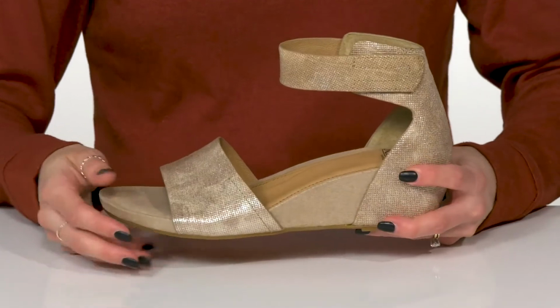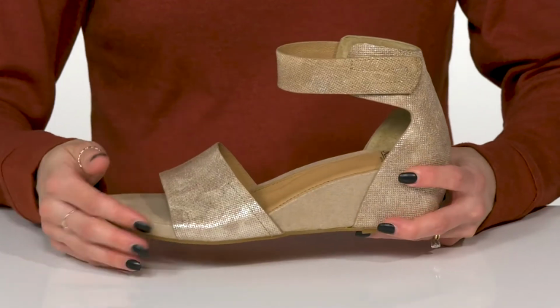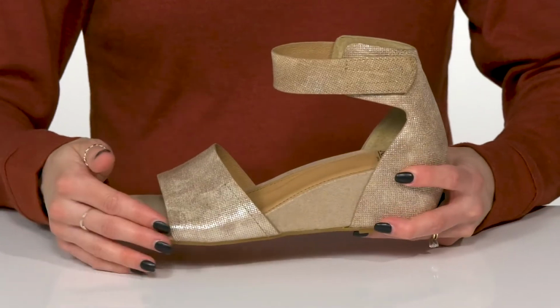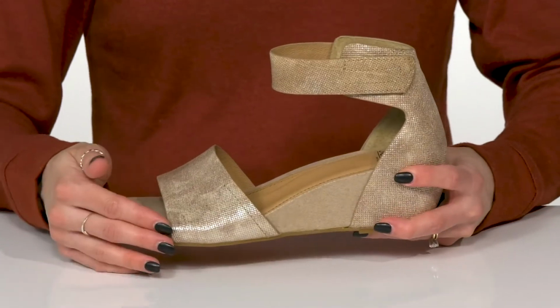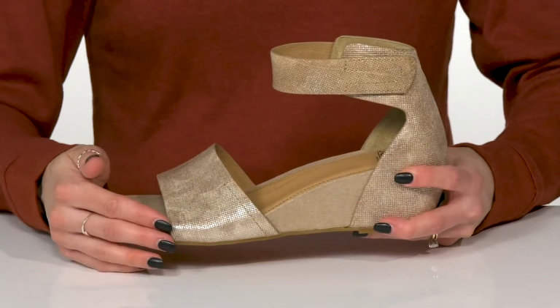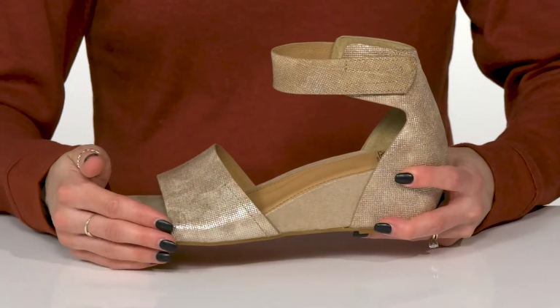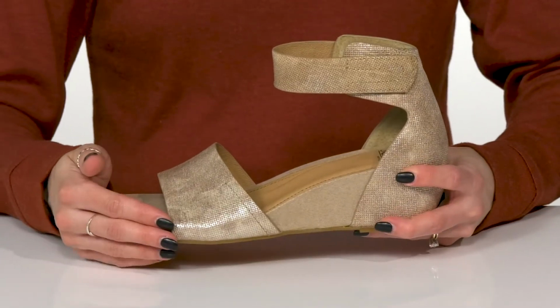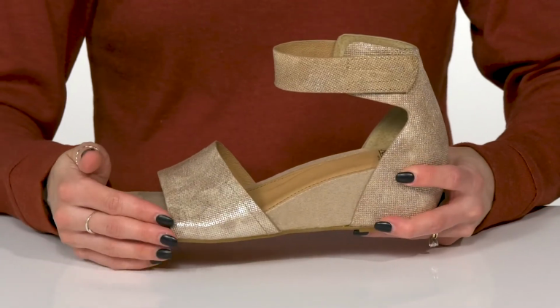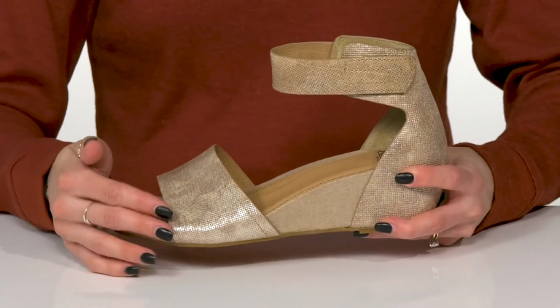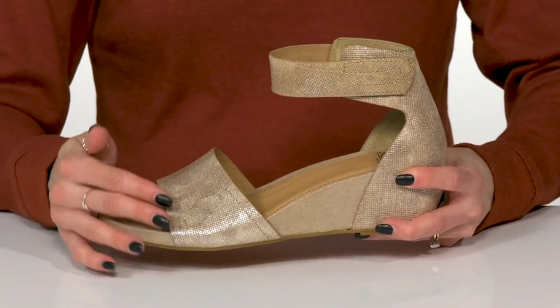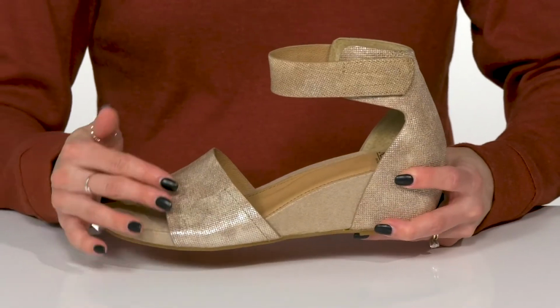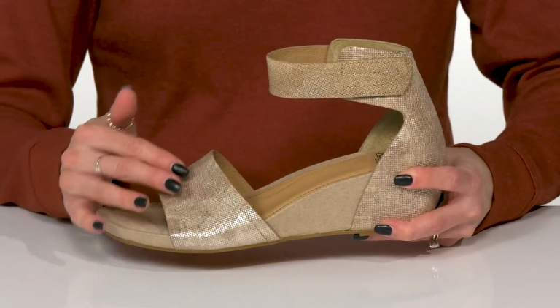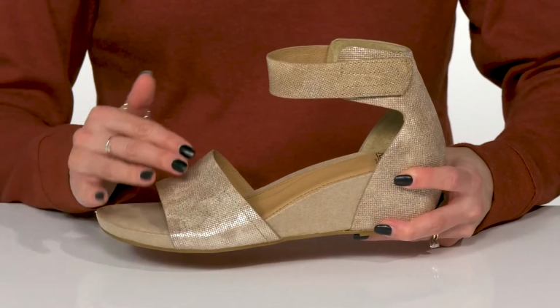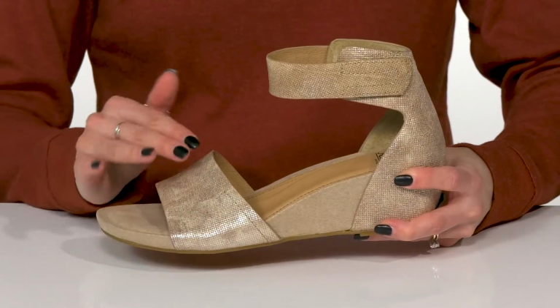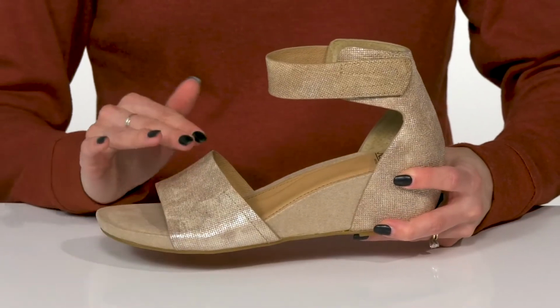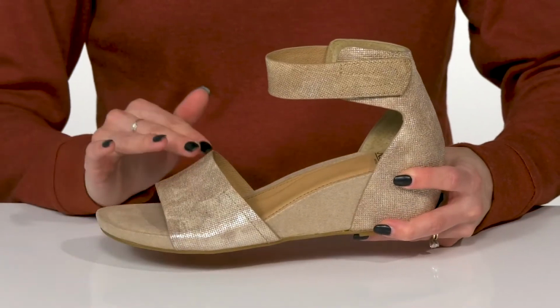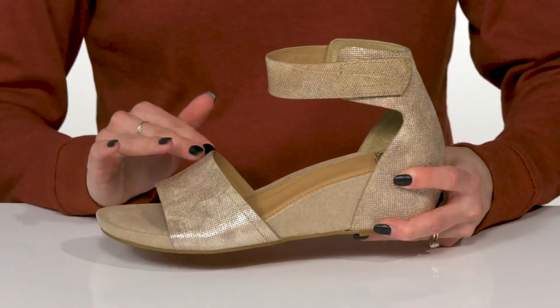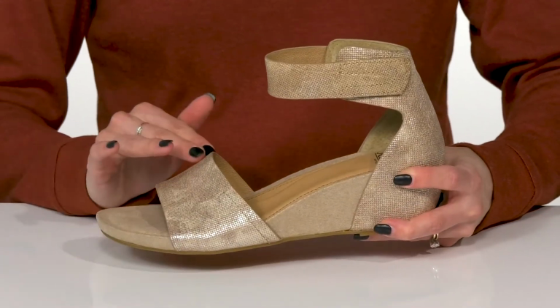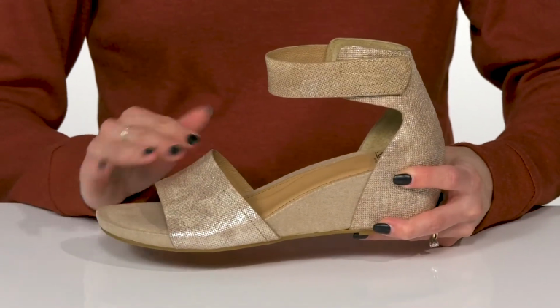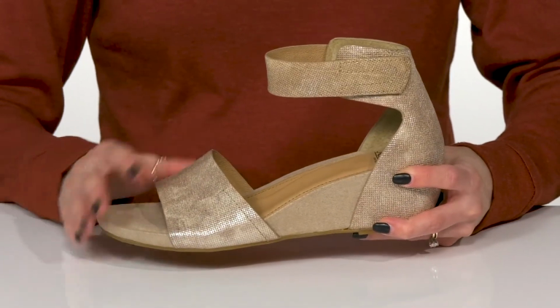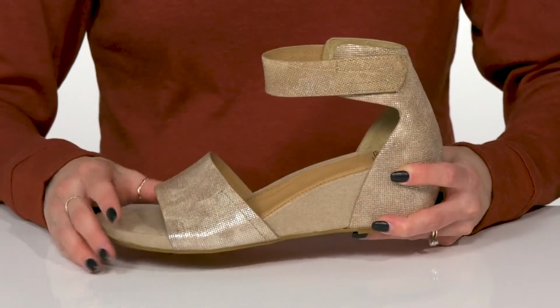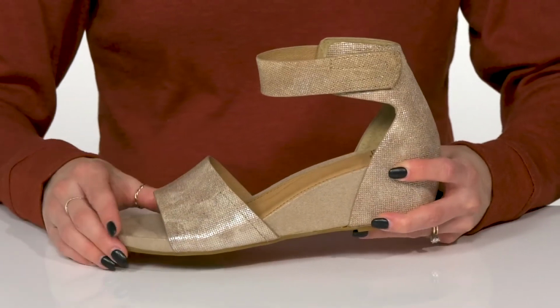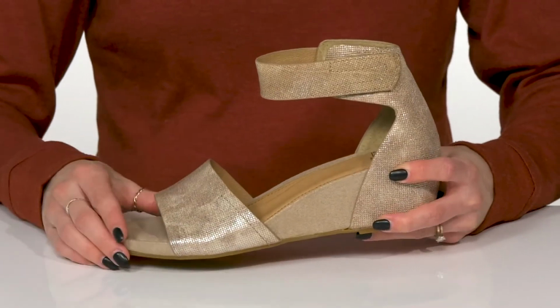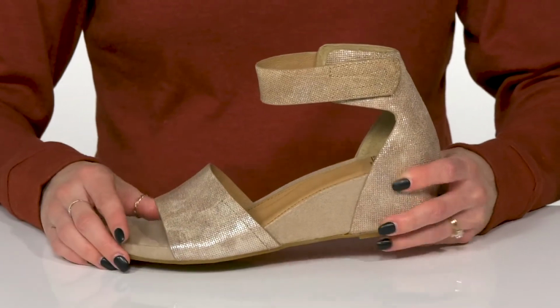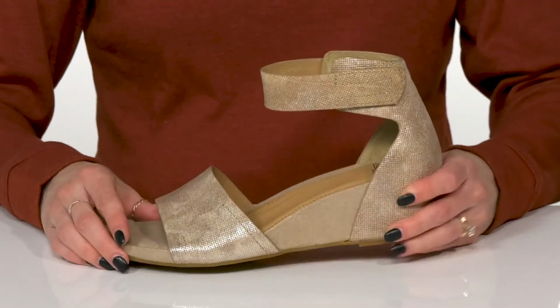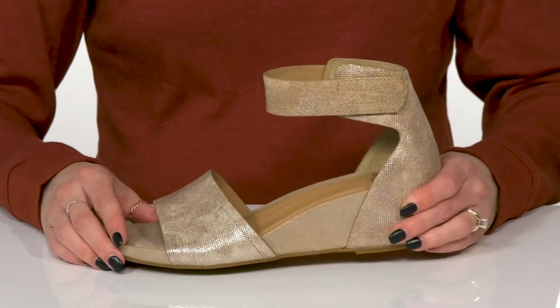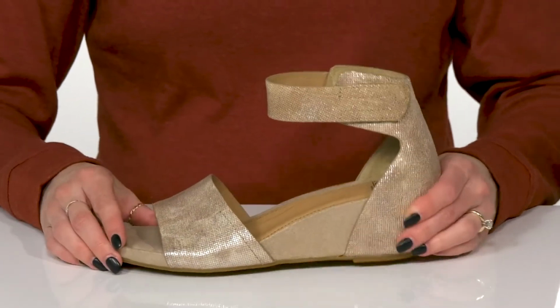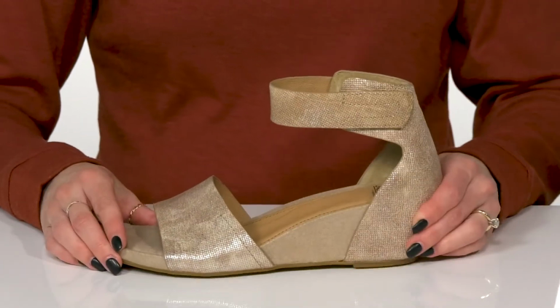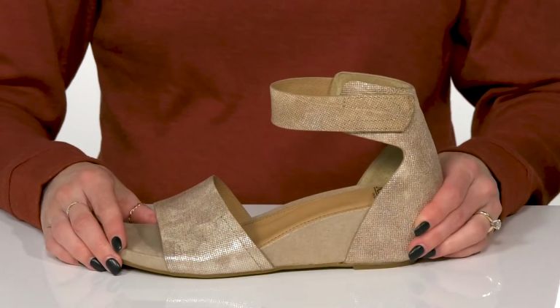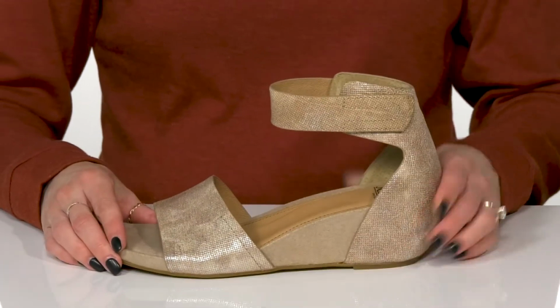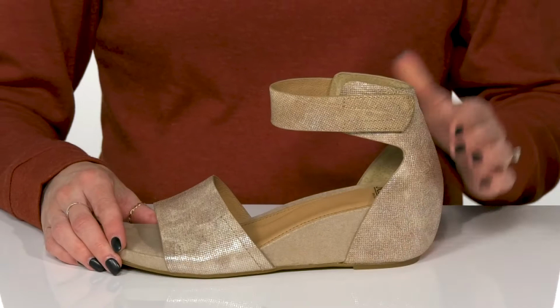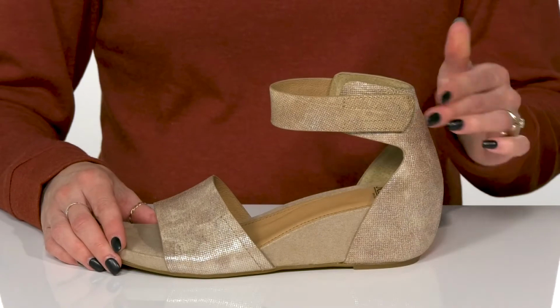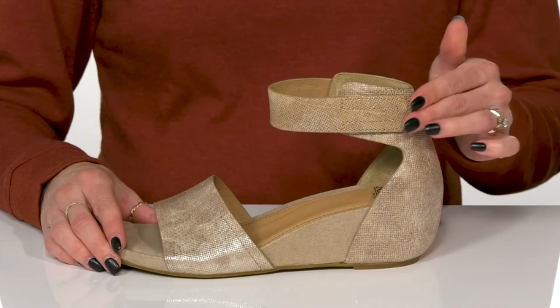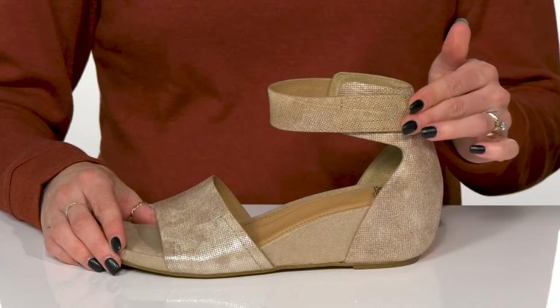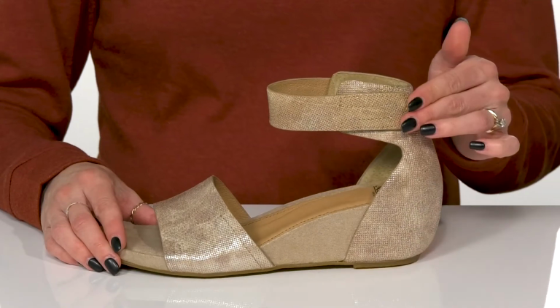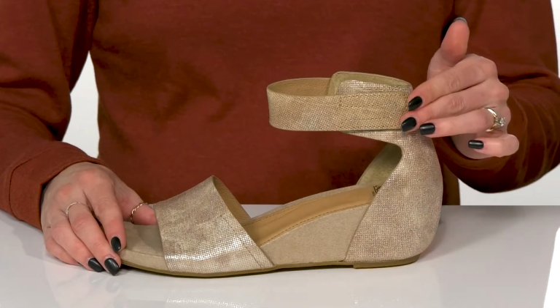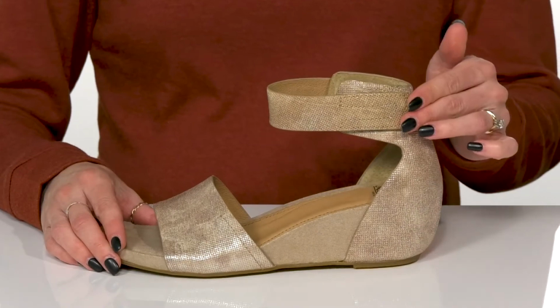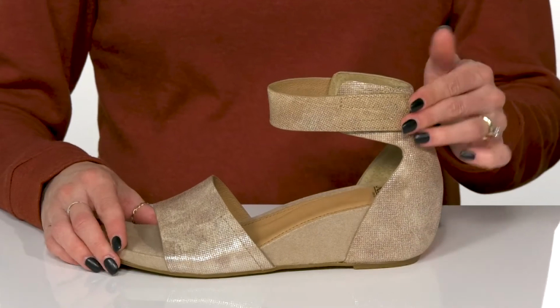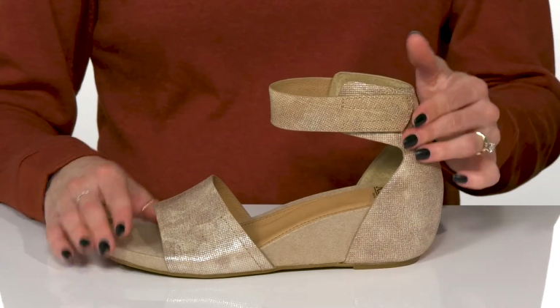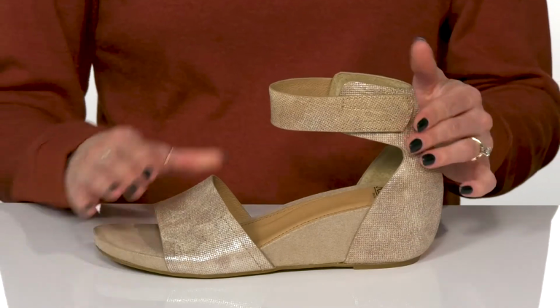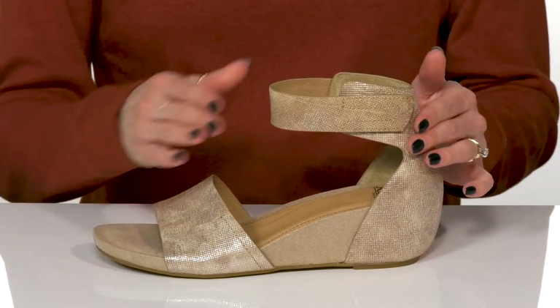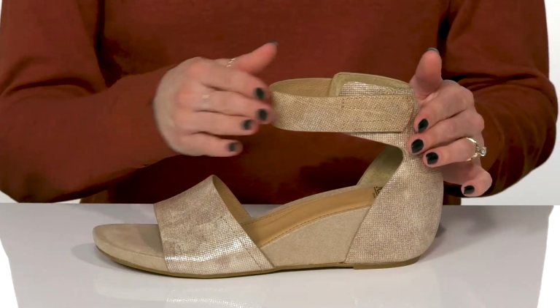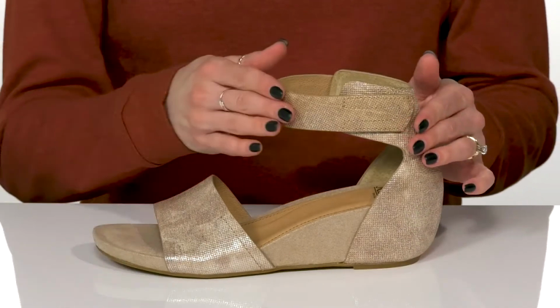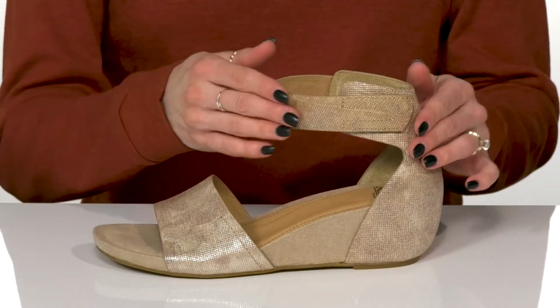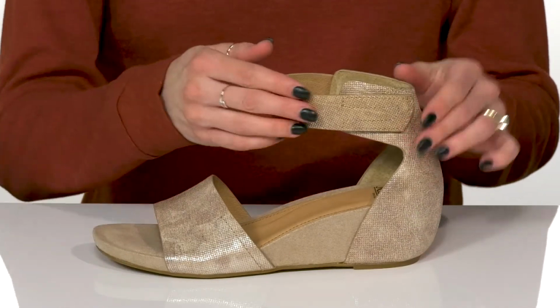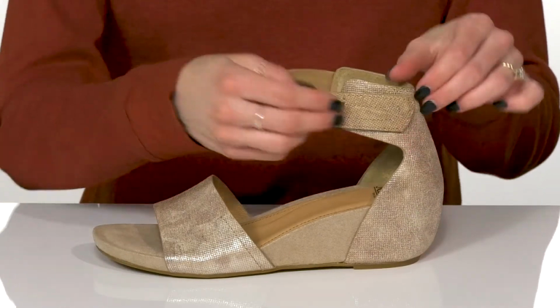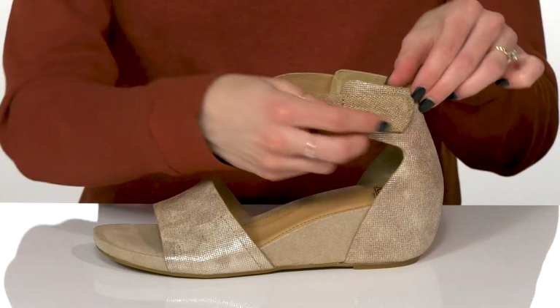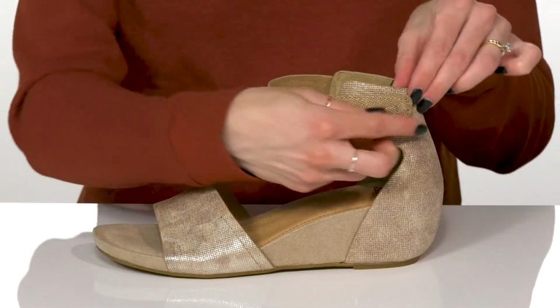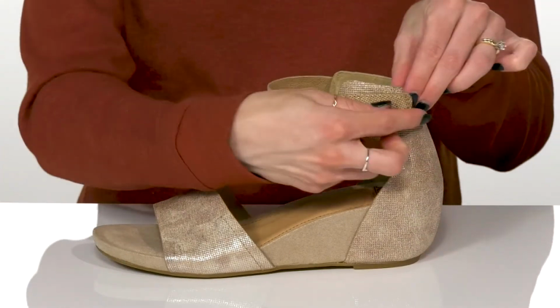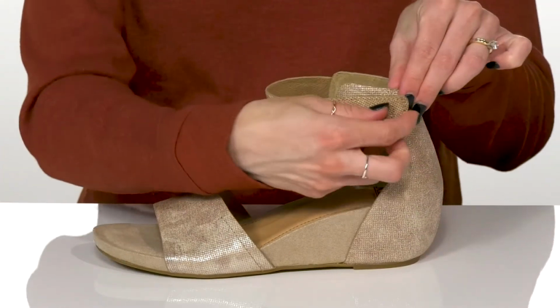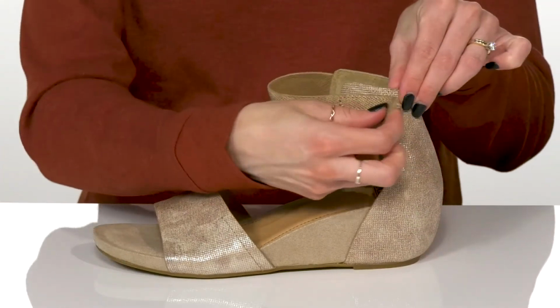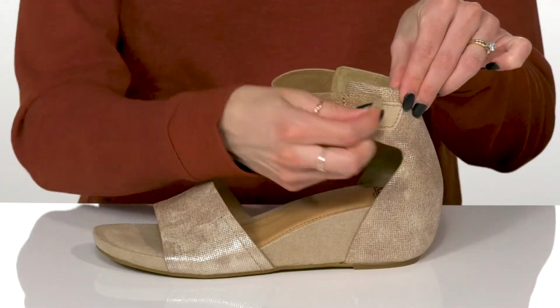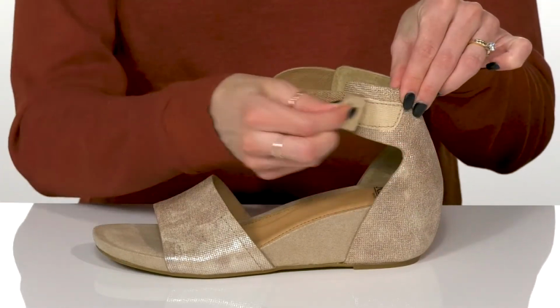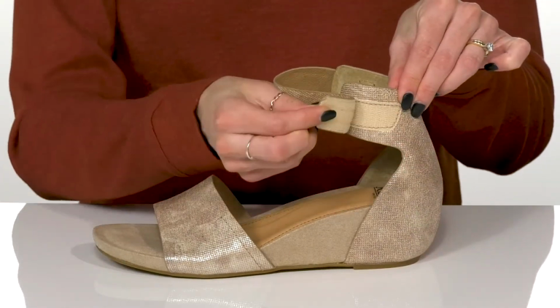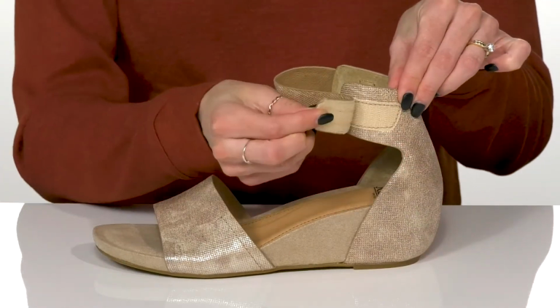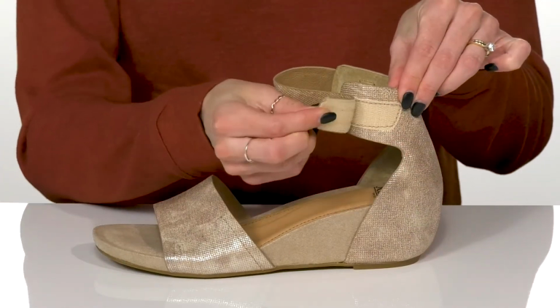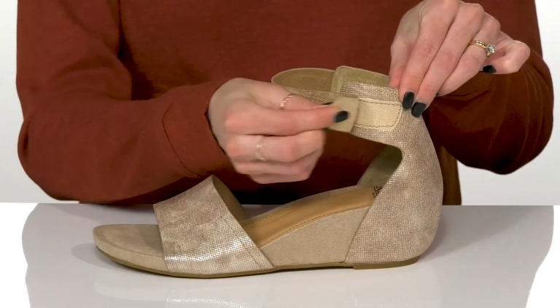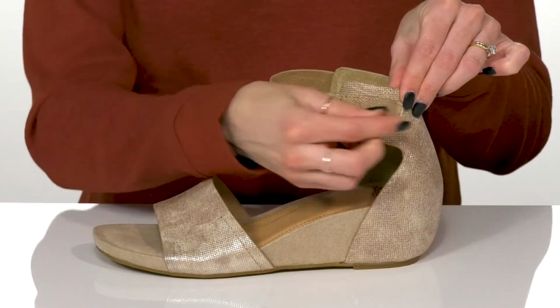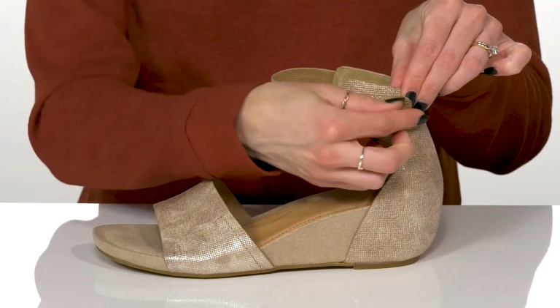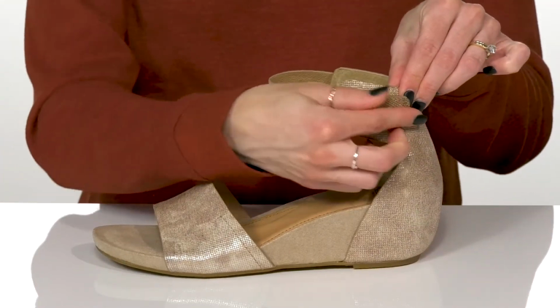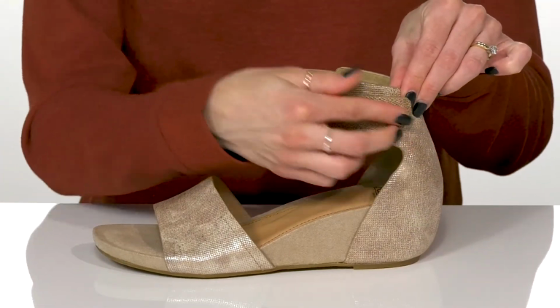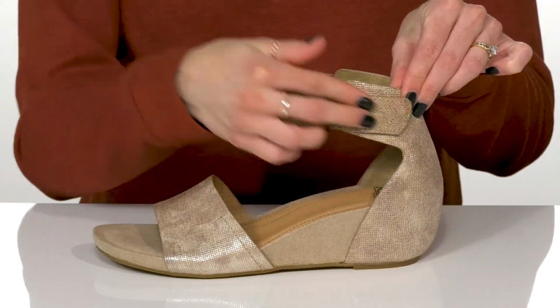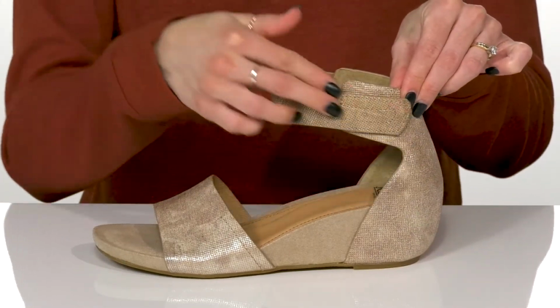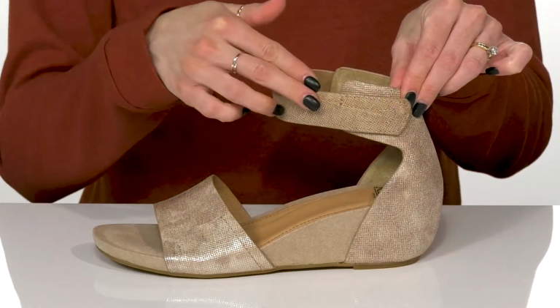These will give you a secure feel with this toe strap, as well as the ankle strap that can be adjusted with the hook and loop closure.